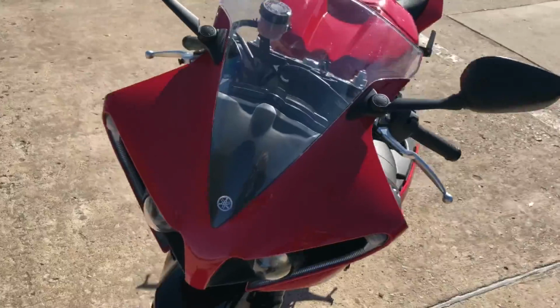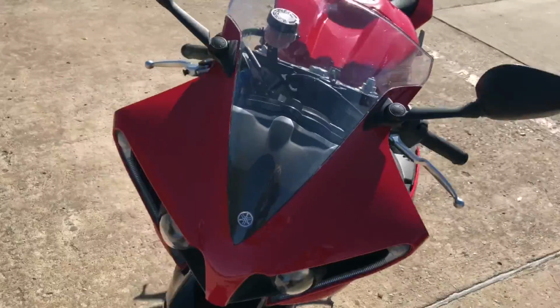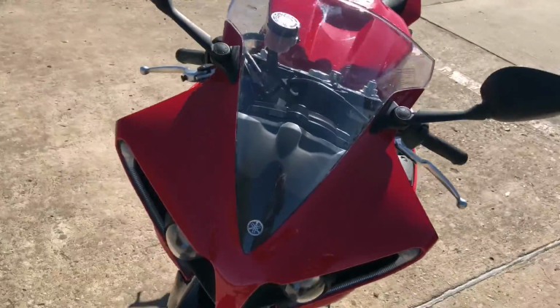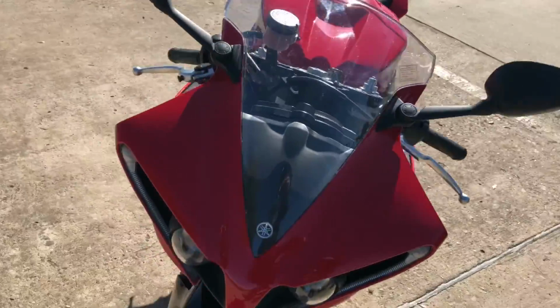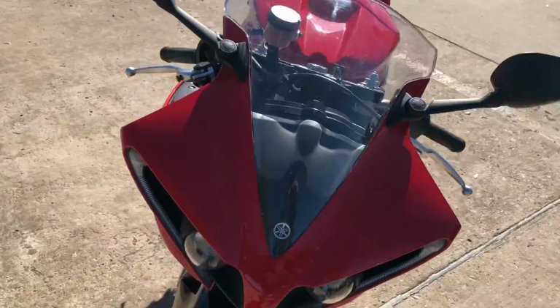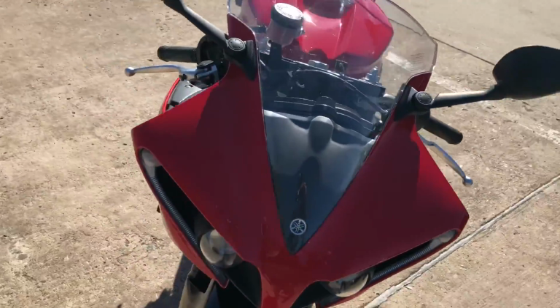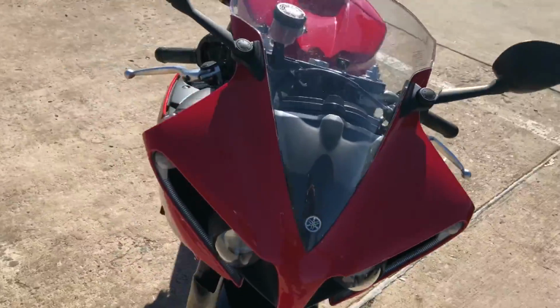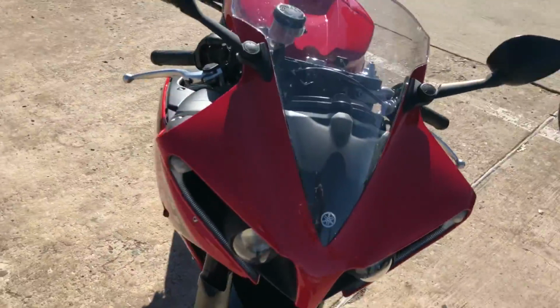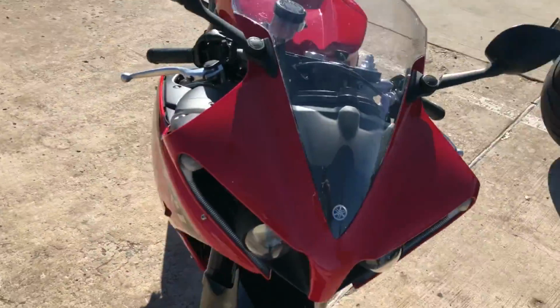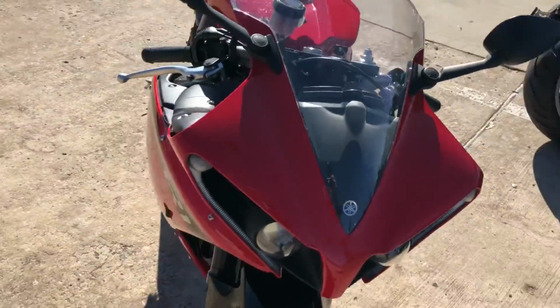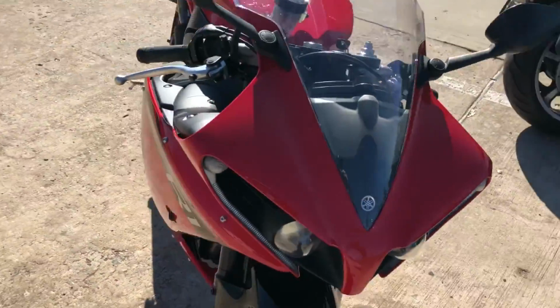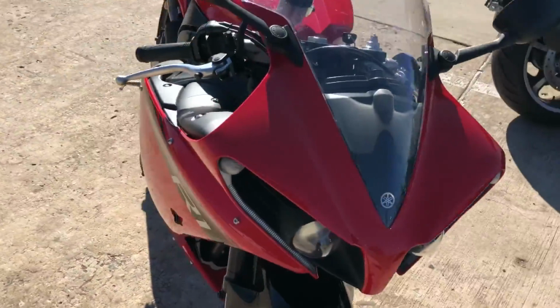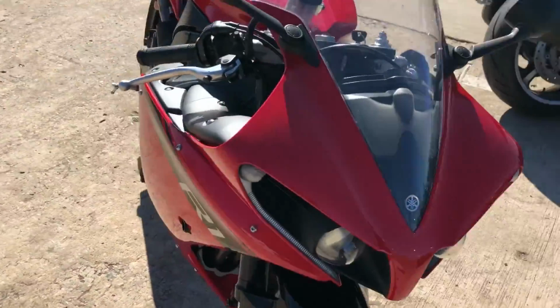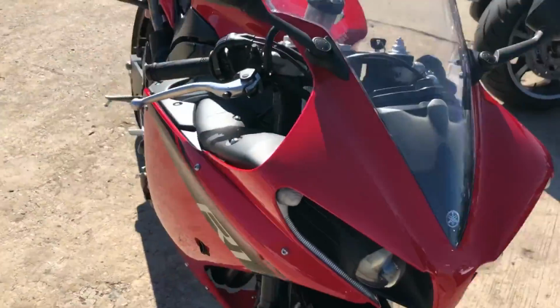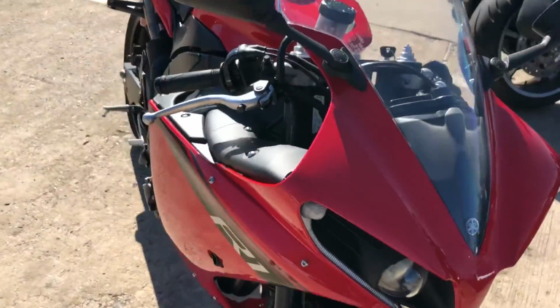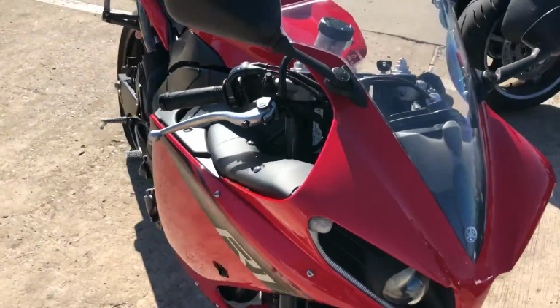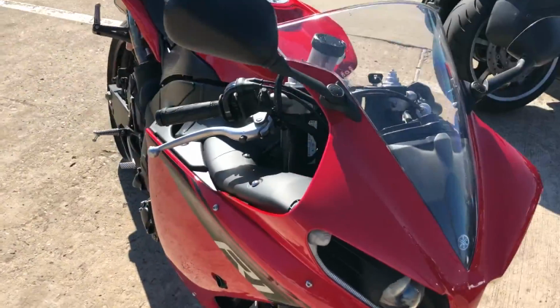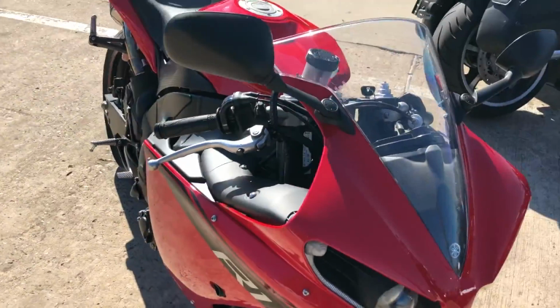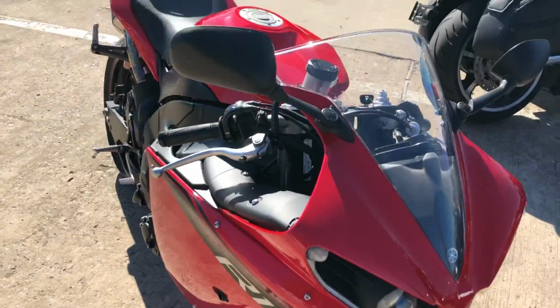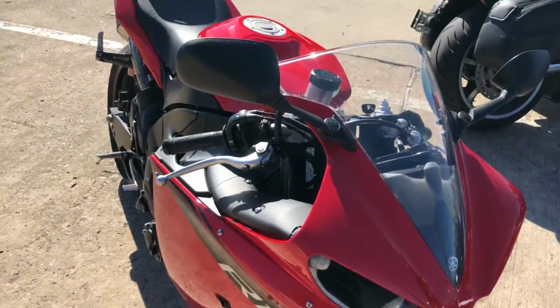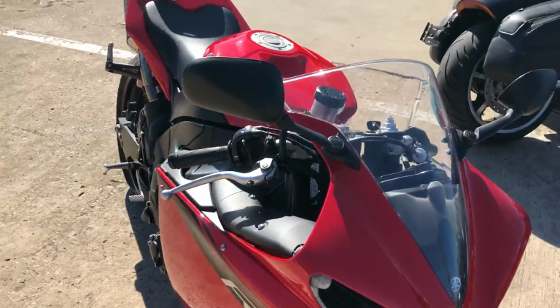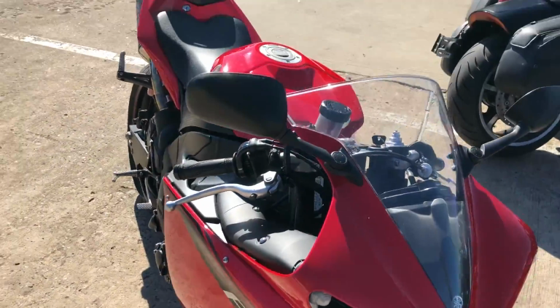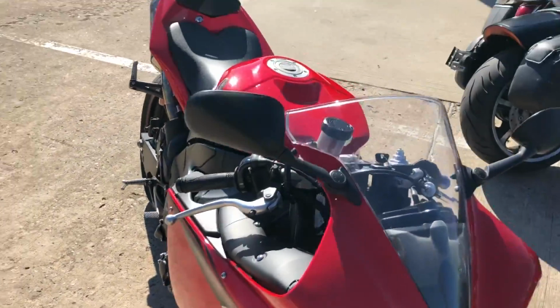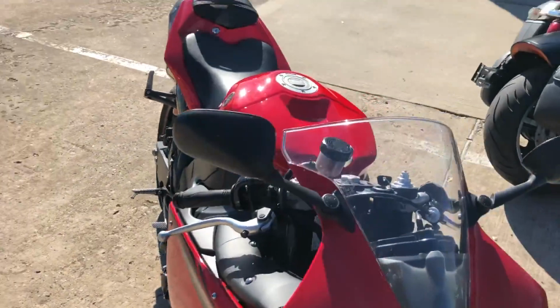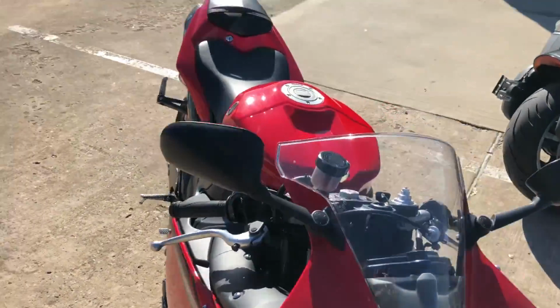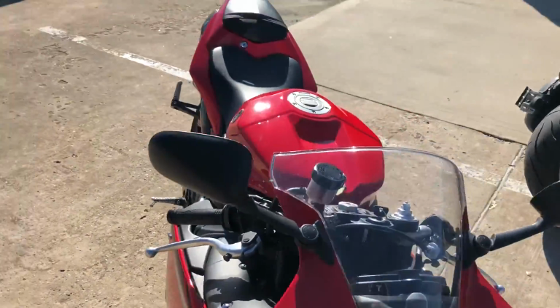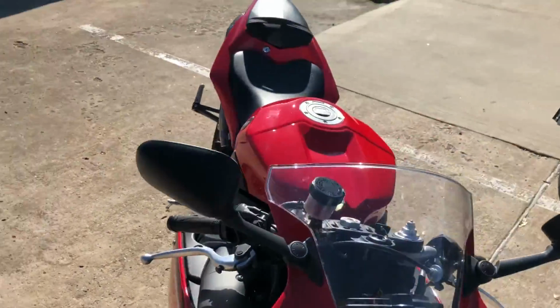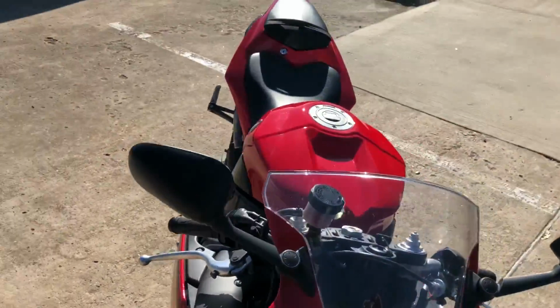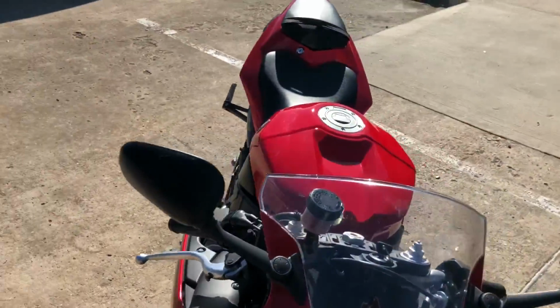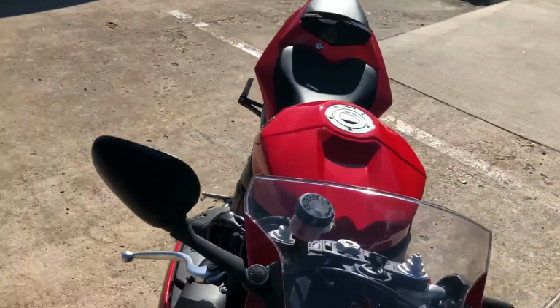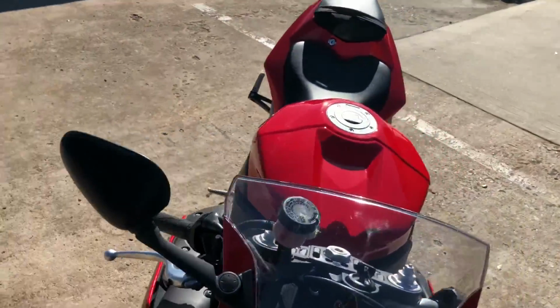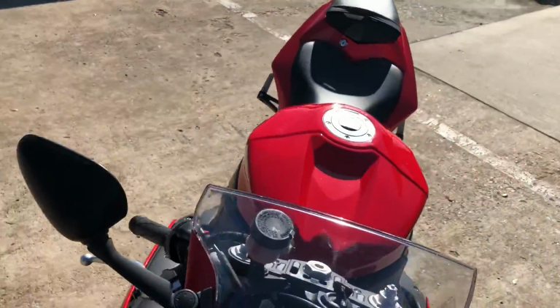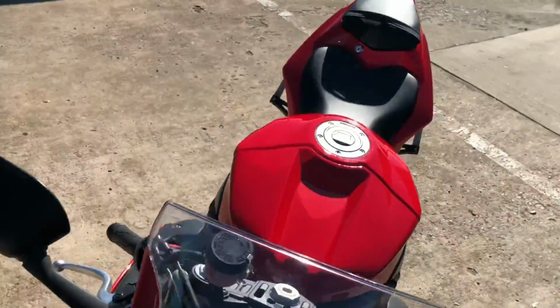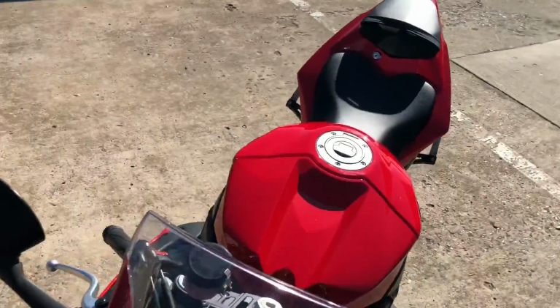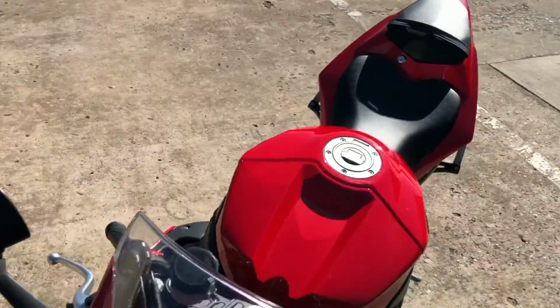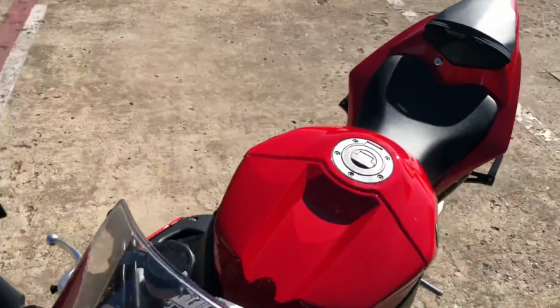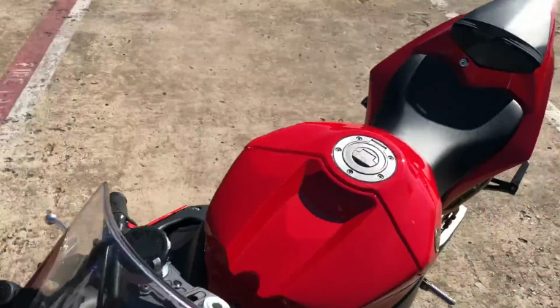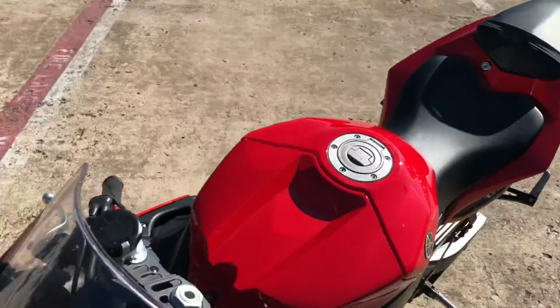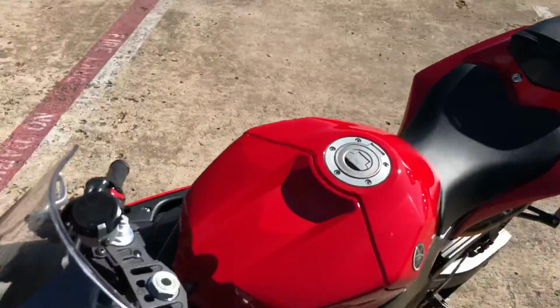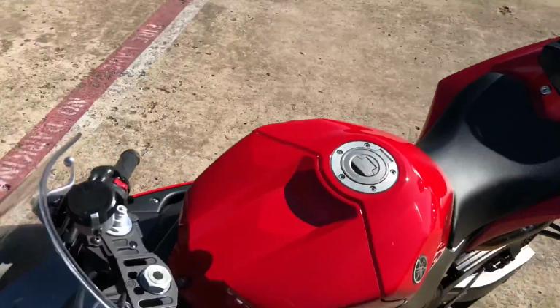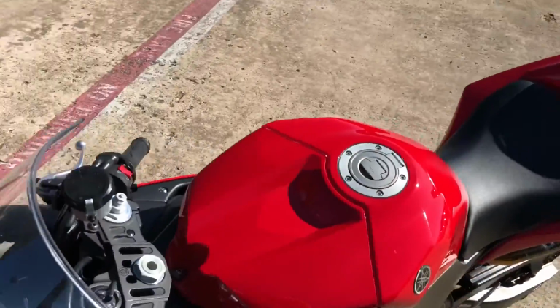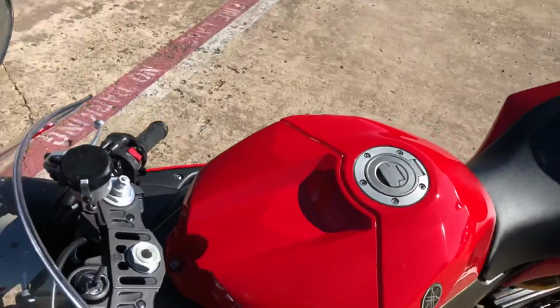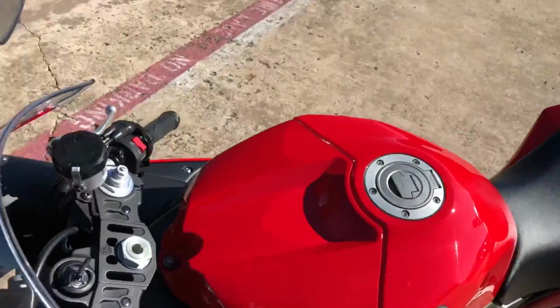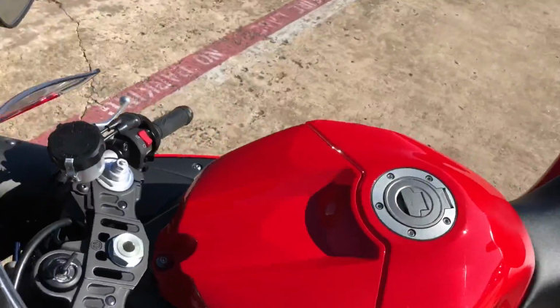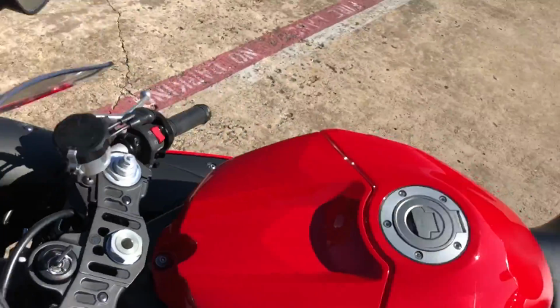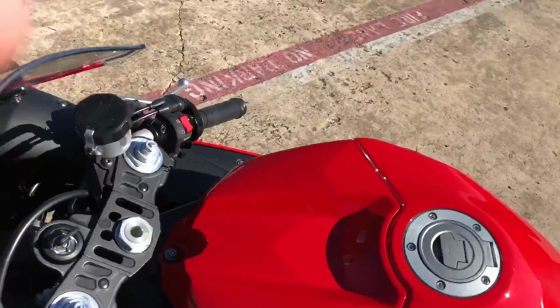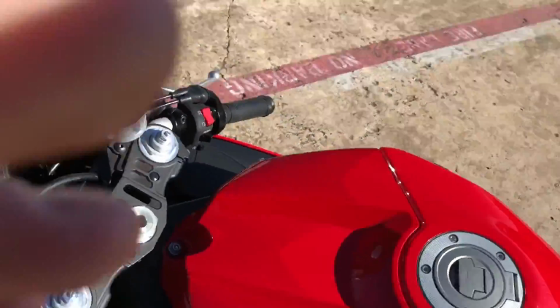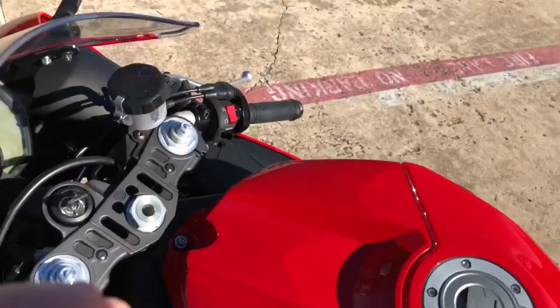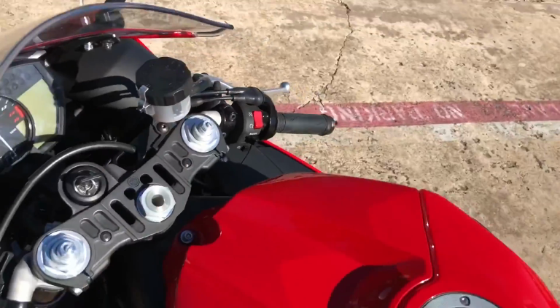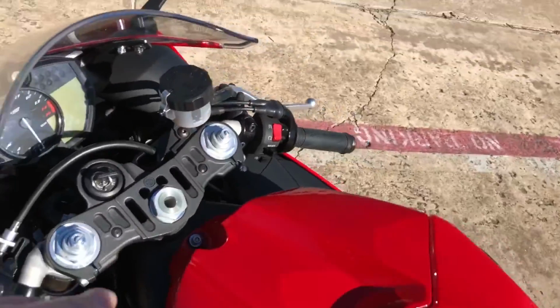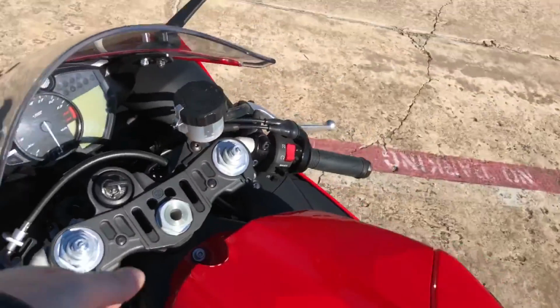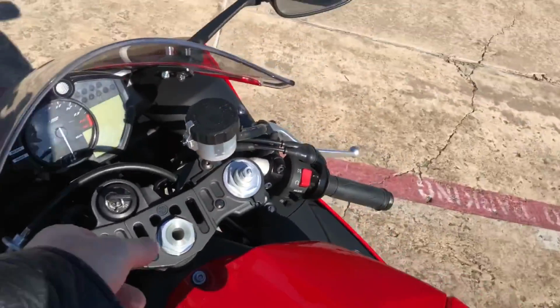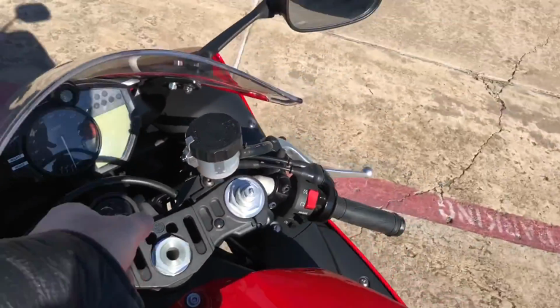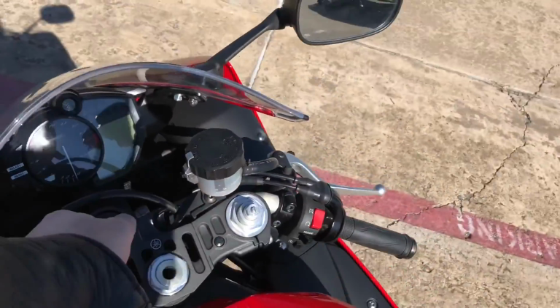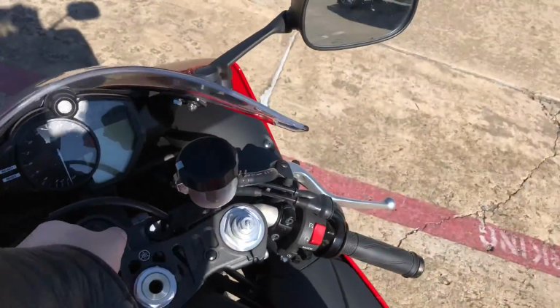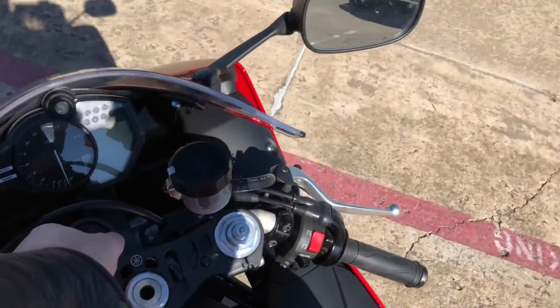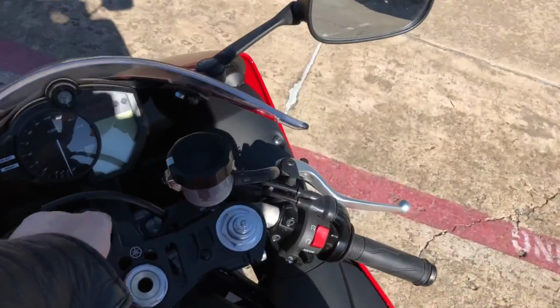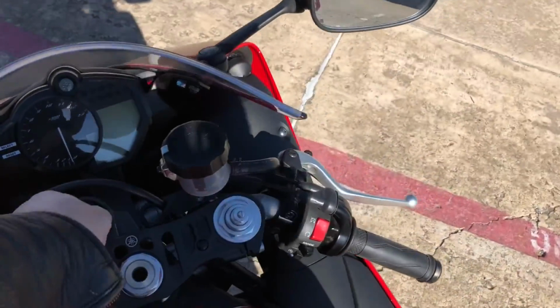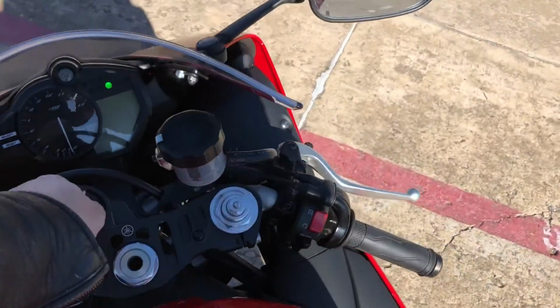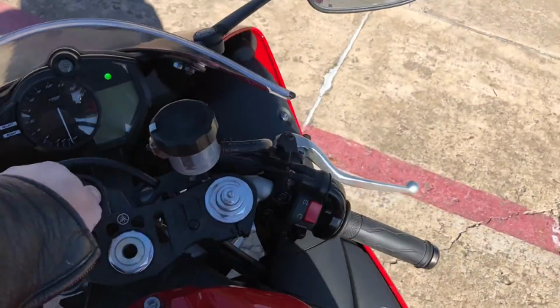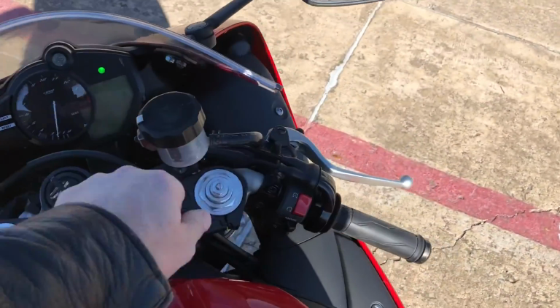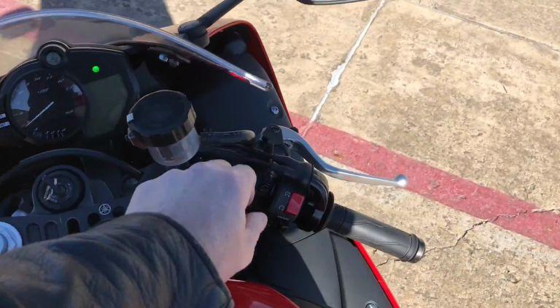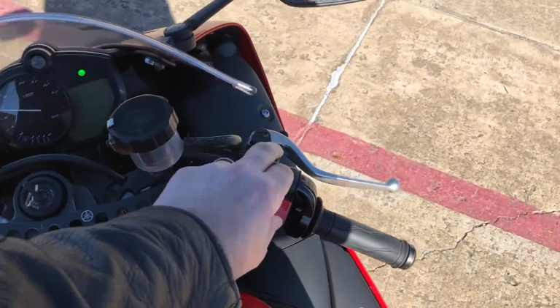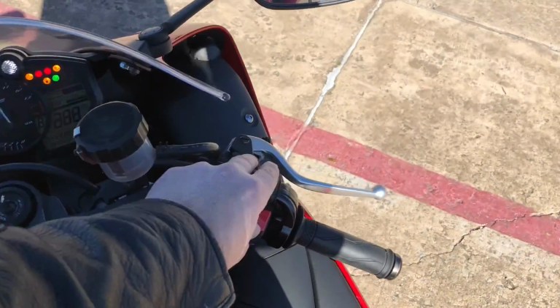You guys are looking for a really nice sport bike, this thing is super clean. I'll fire it up and let you hear it.